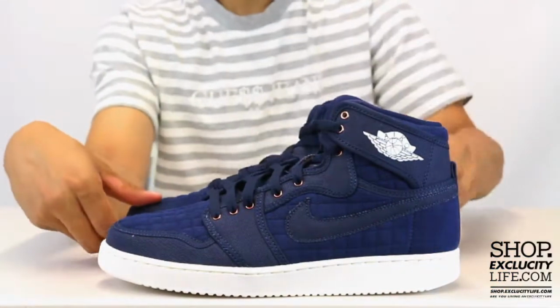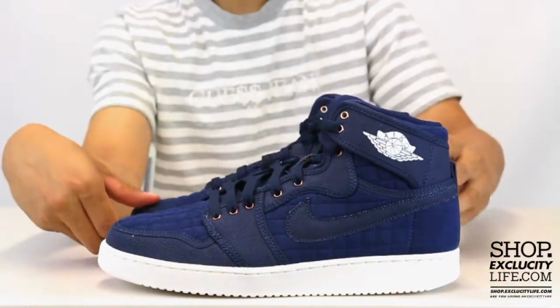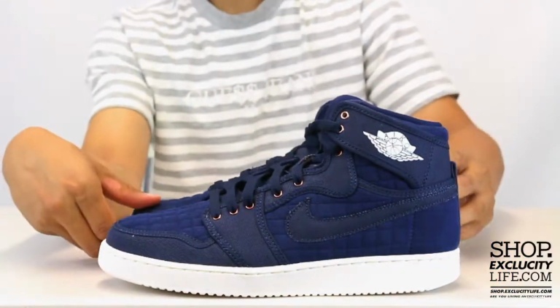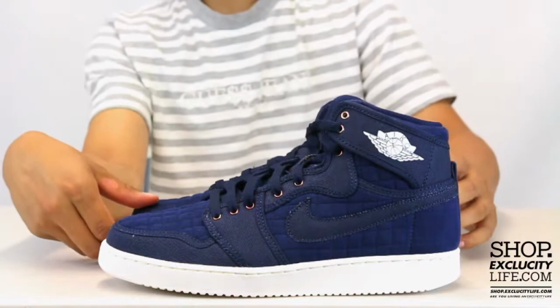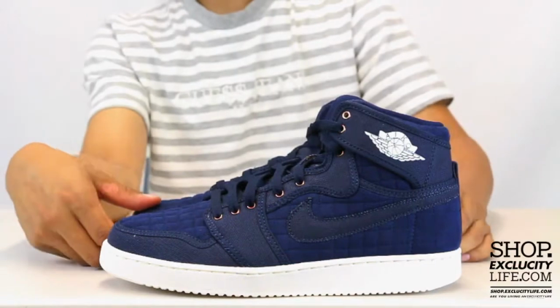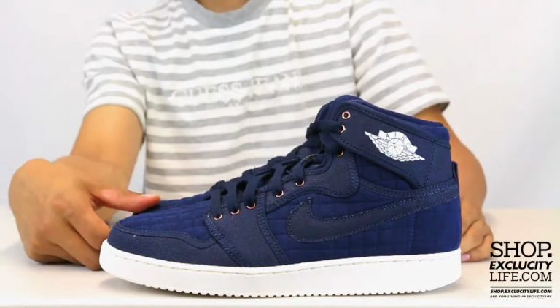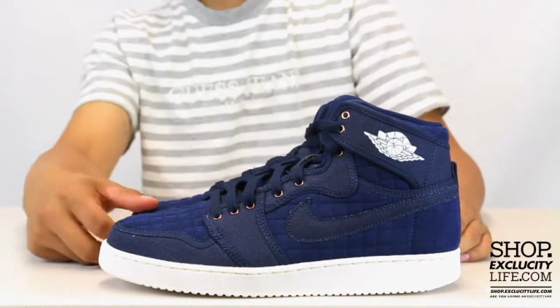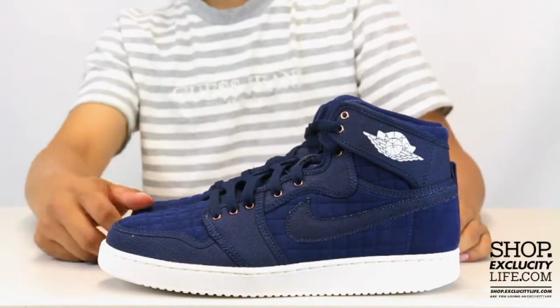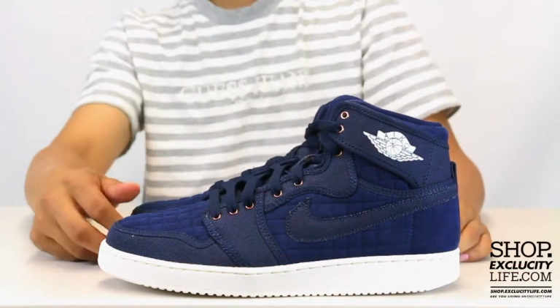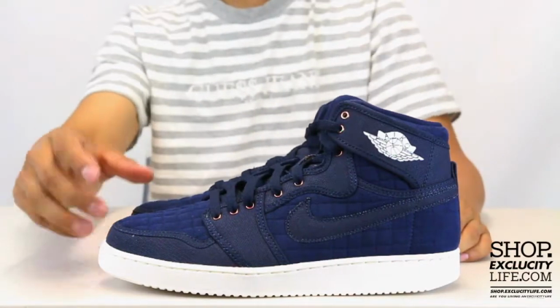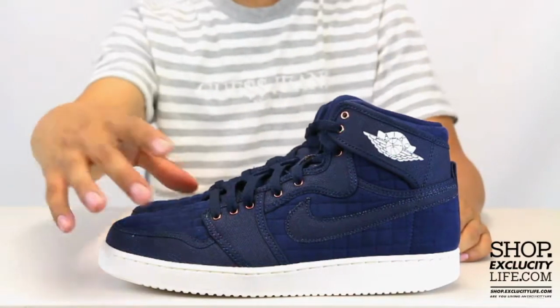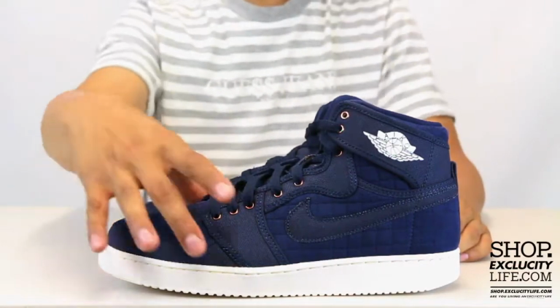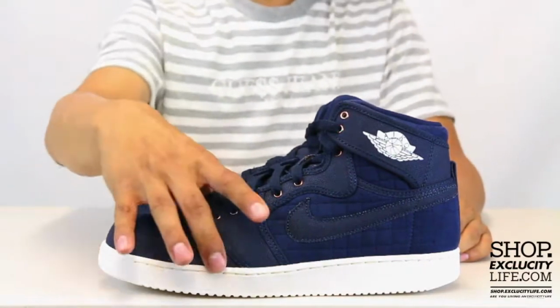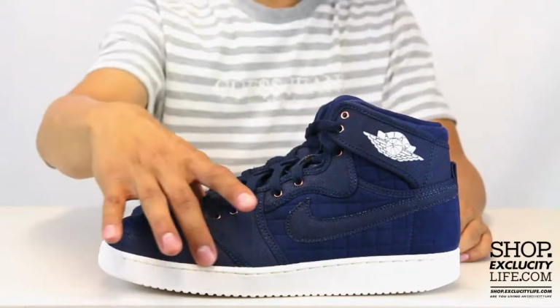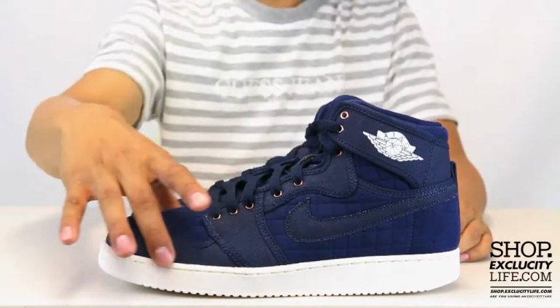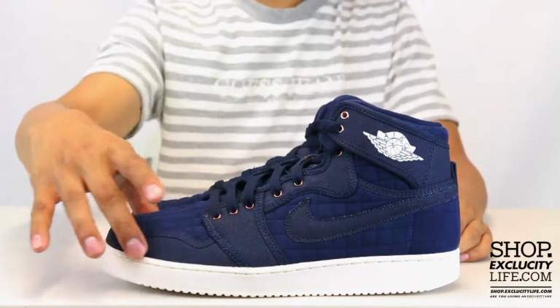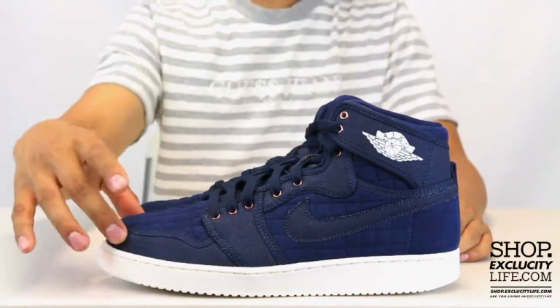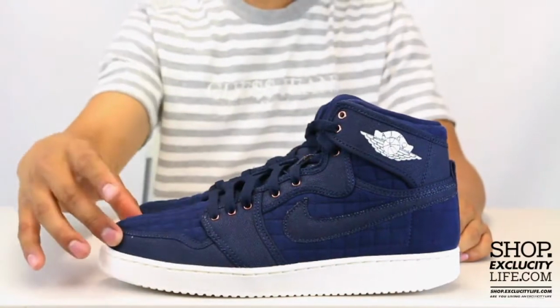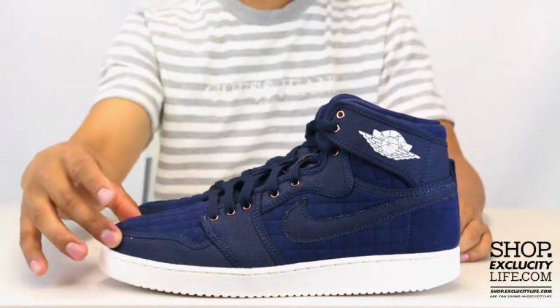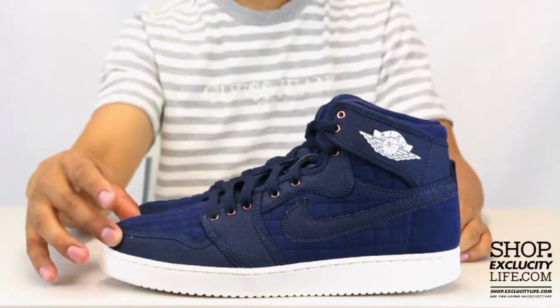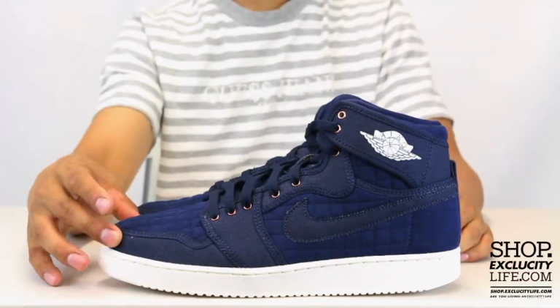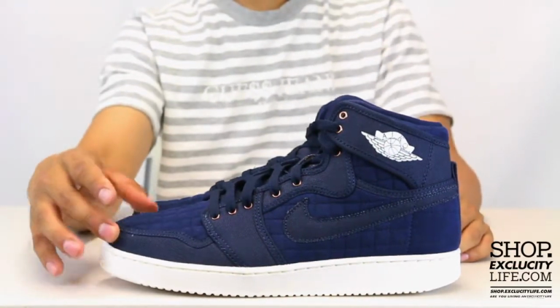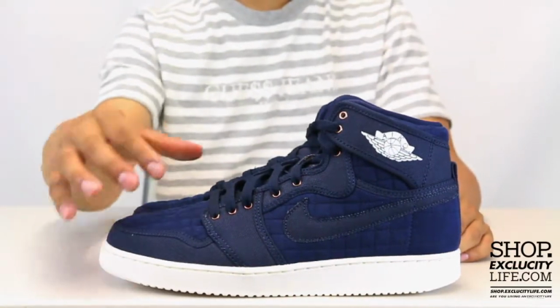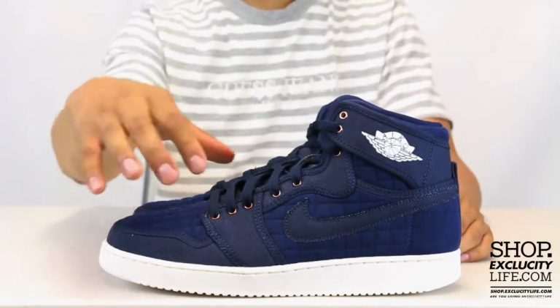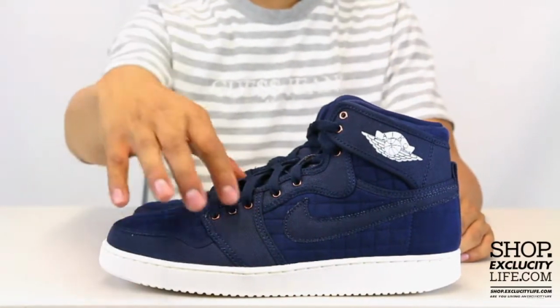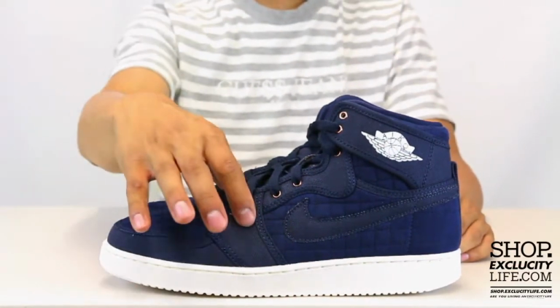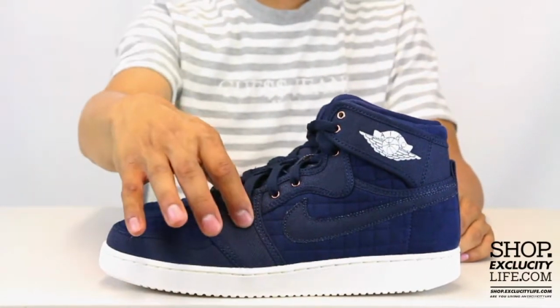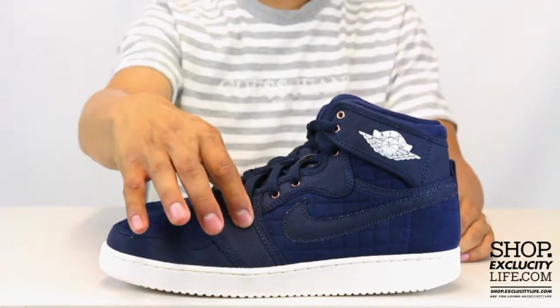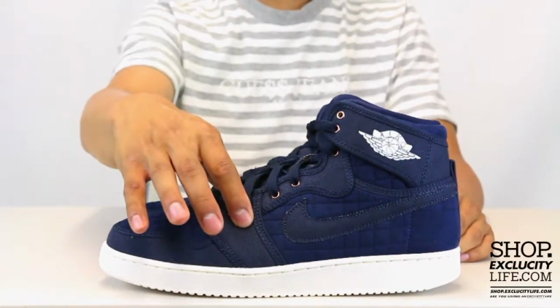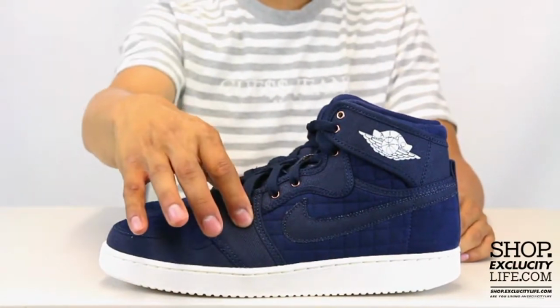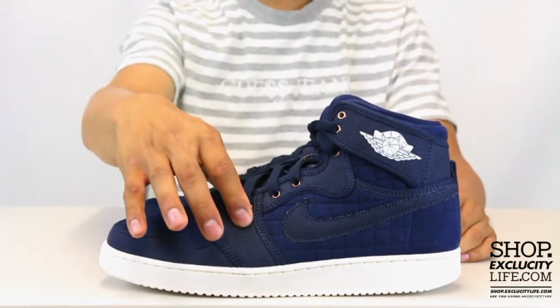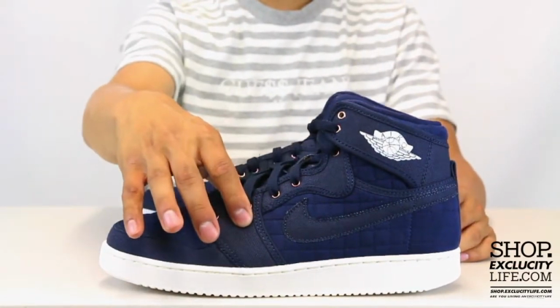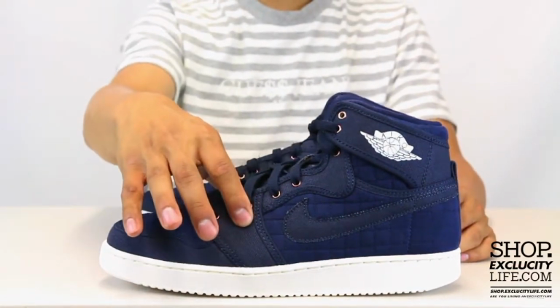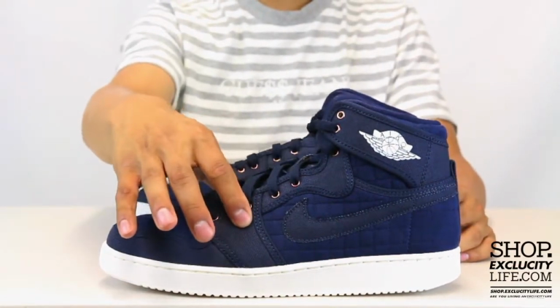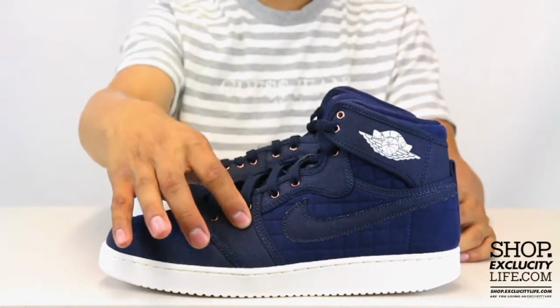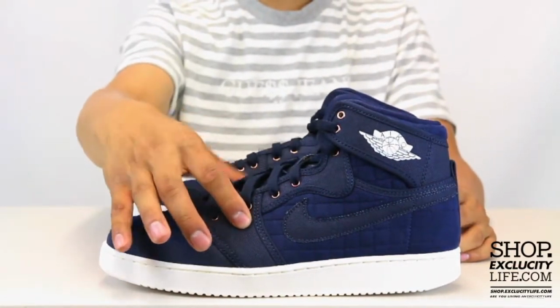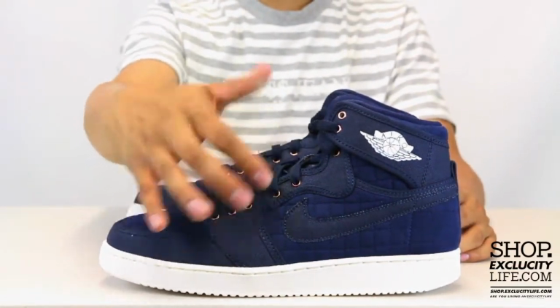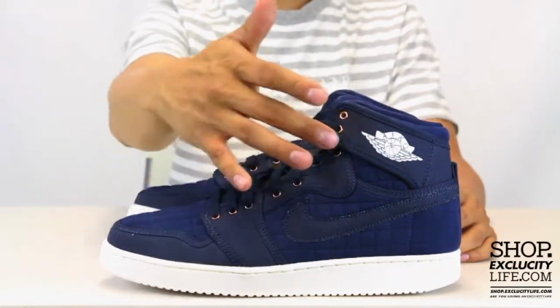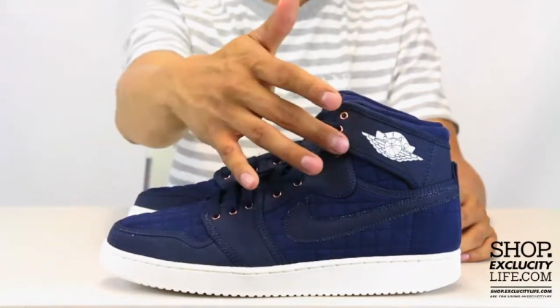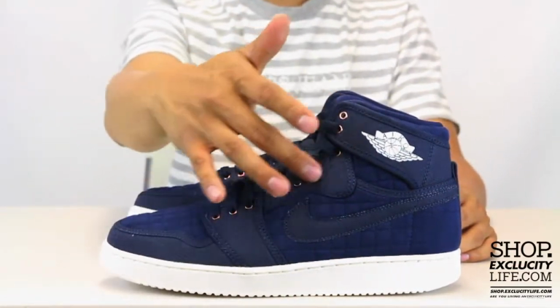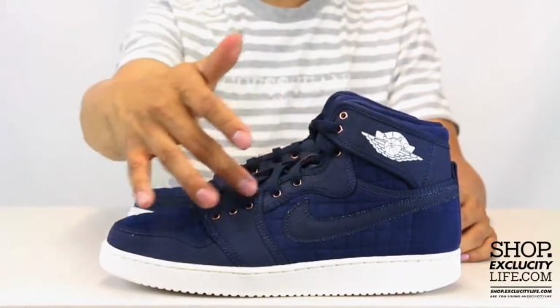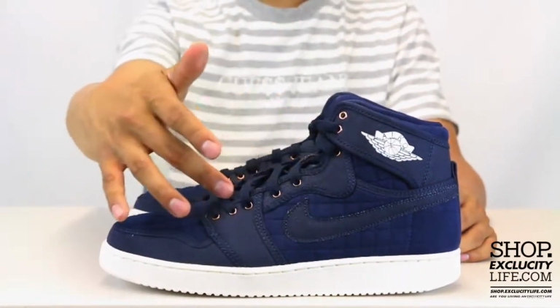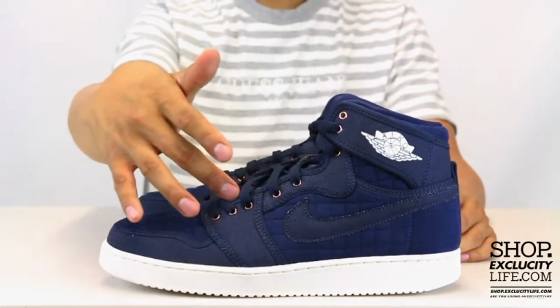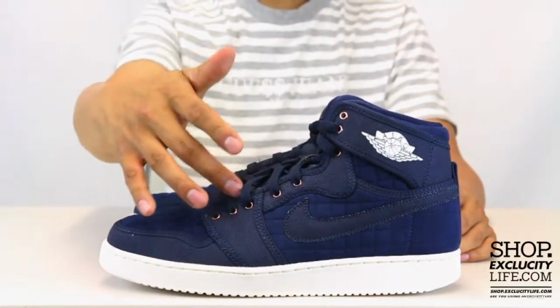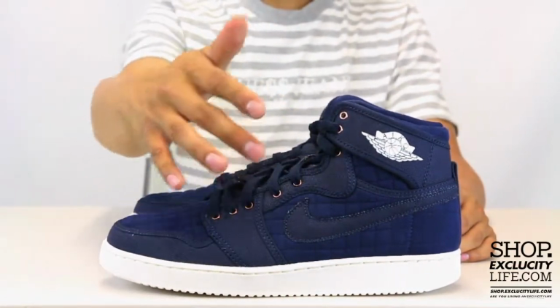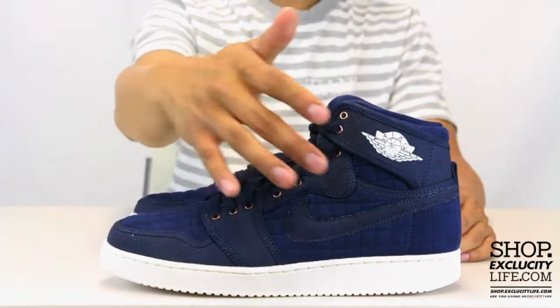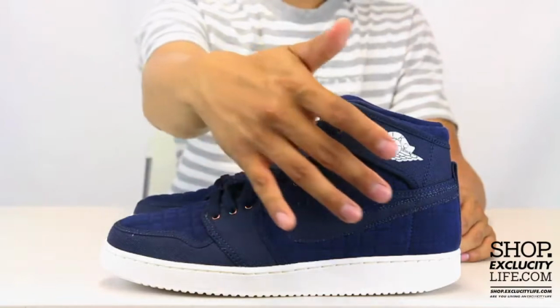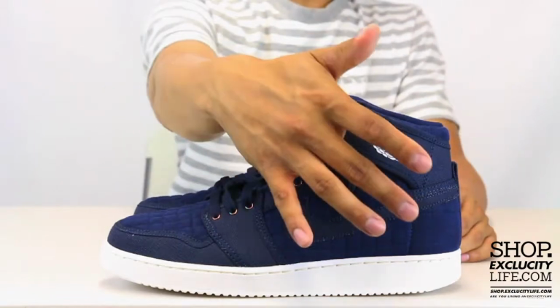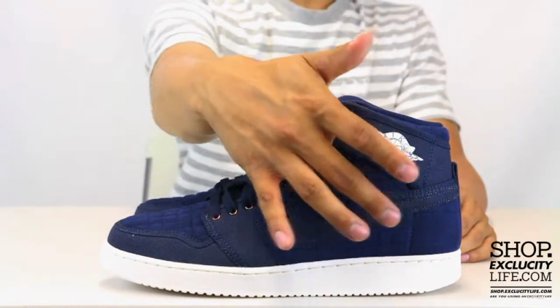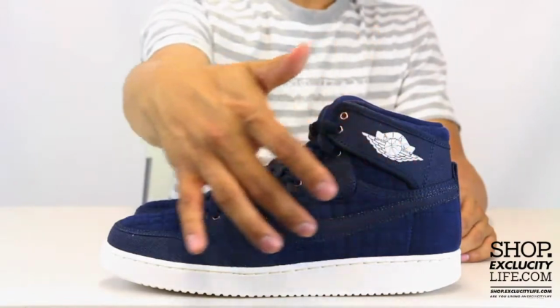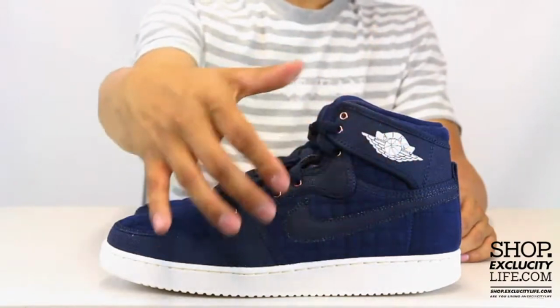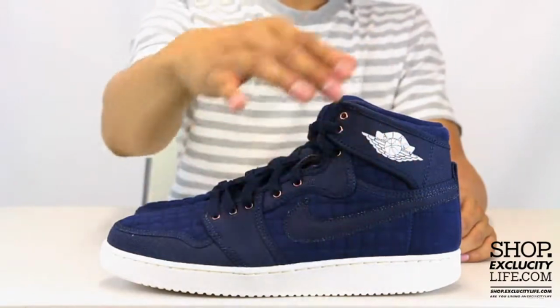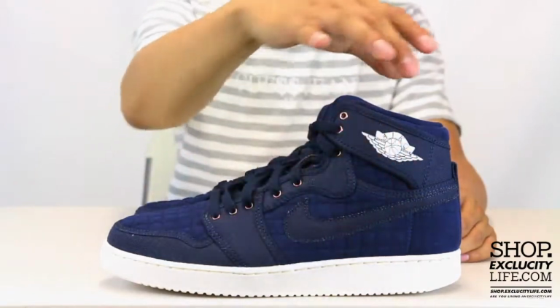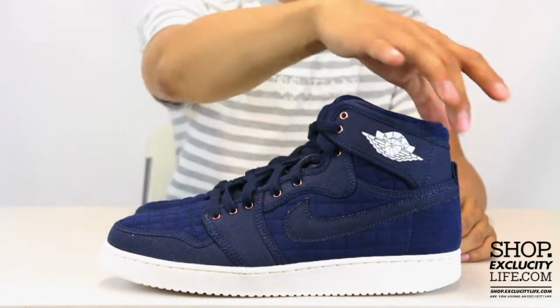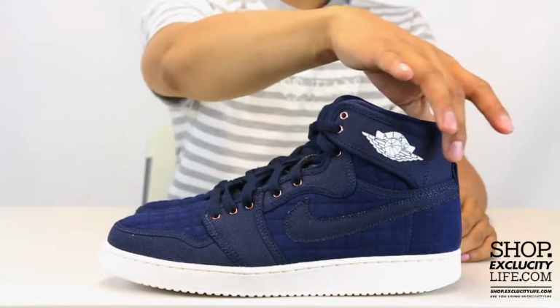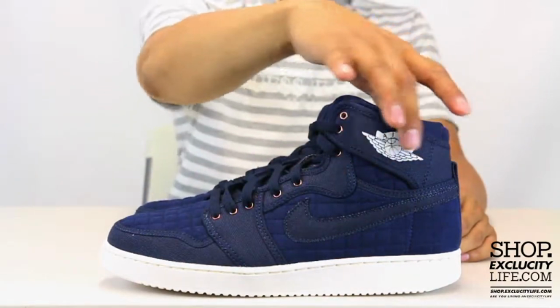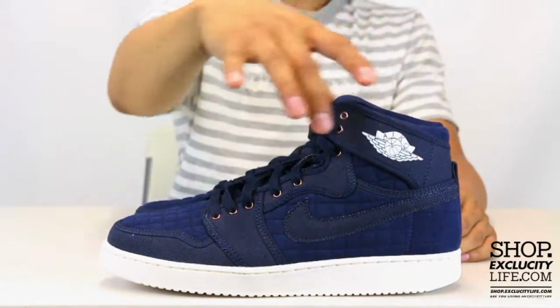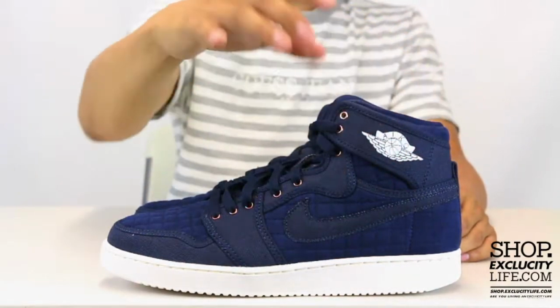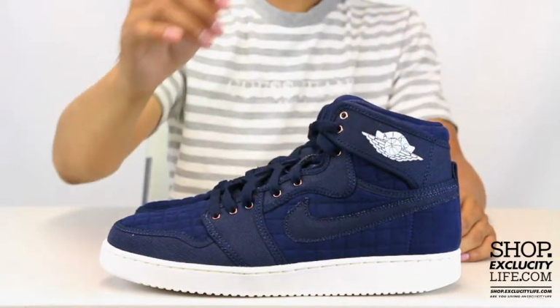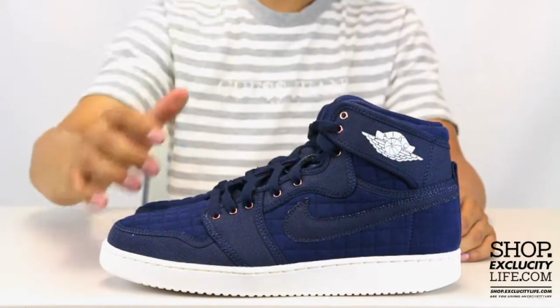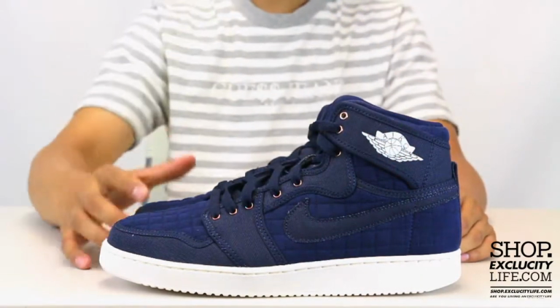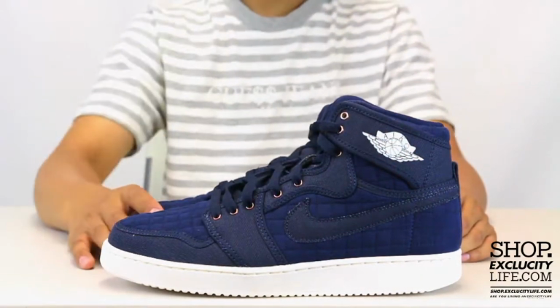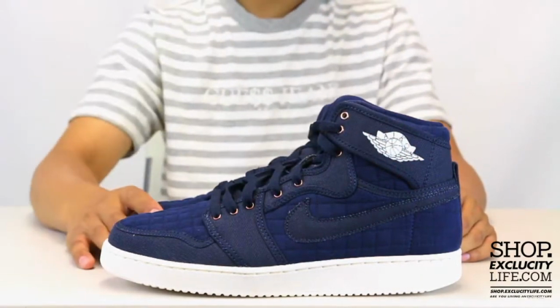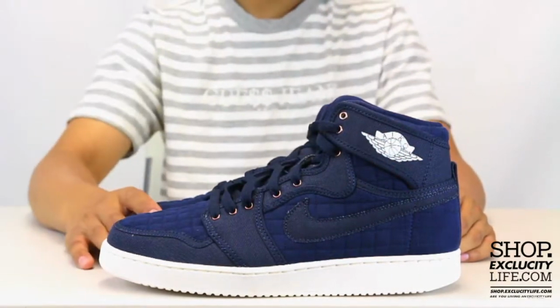You also have some canvas along the mudguard of the shoe as well as on the wing right over here, on the eyelids, the swoosh, and at the wing around the collar.